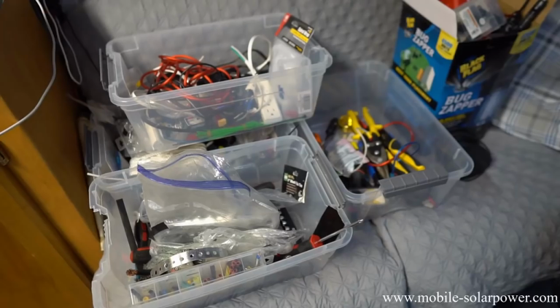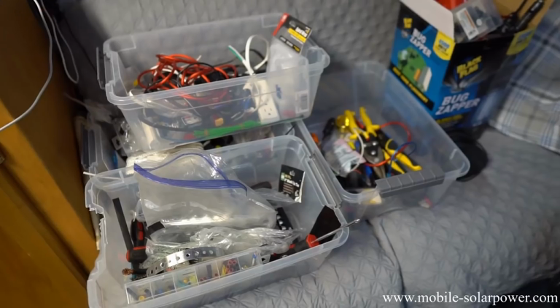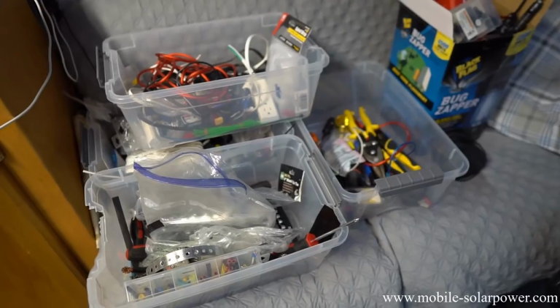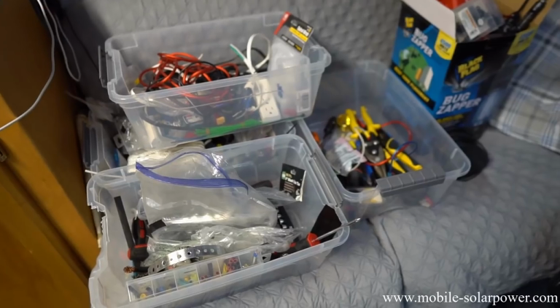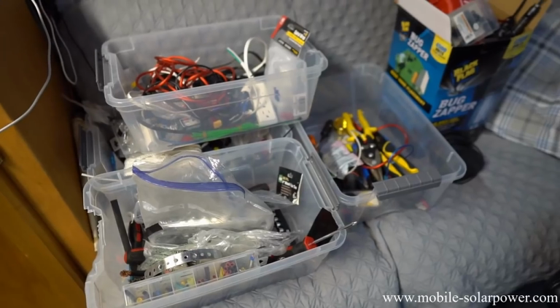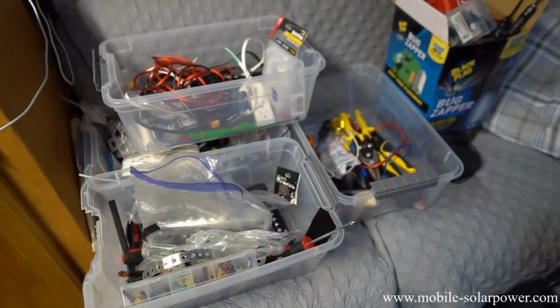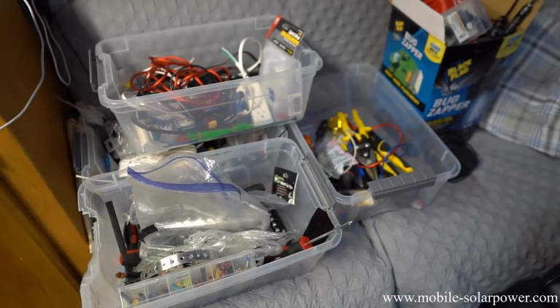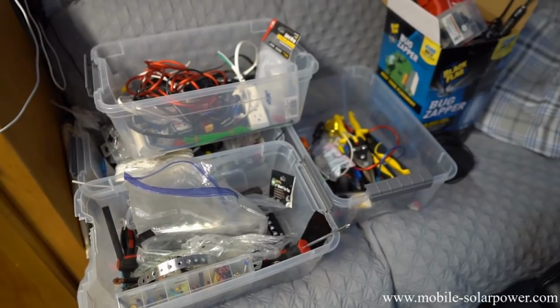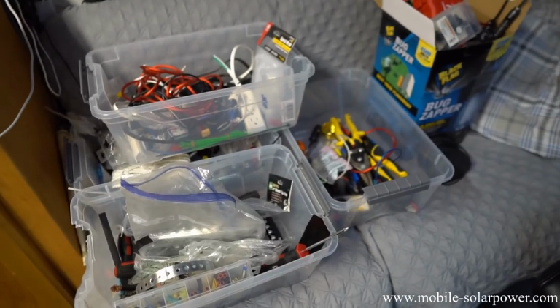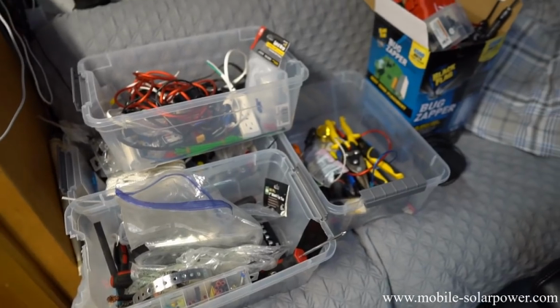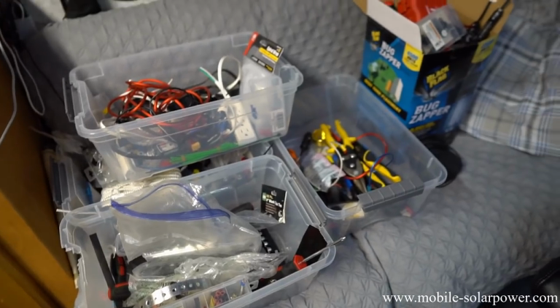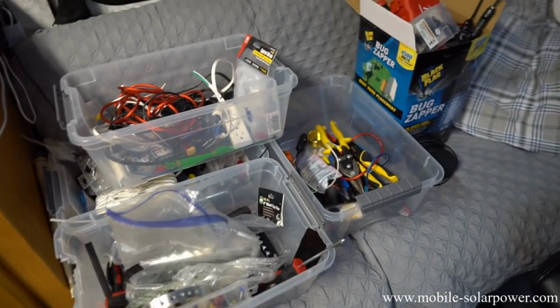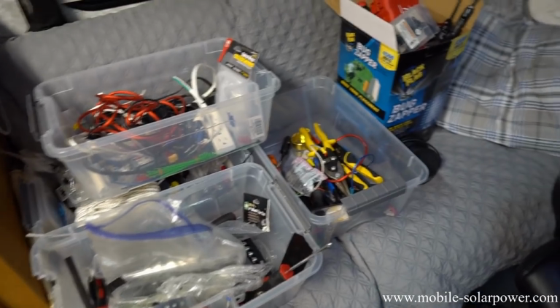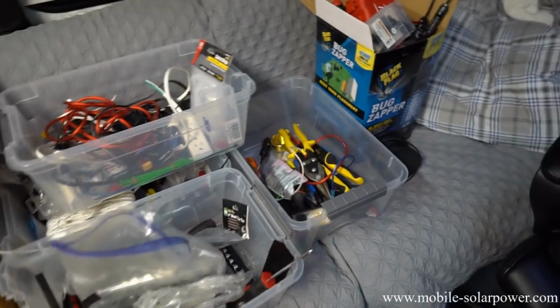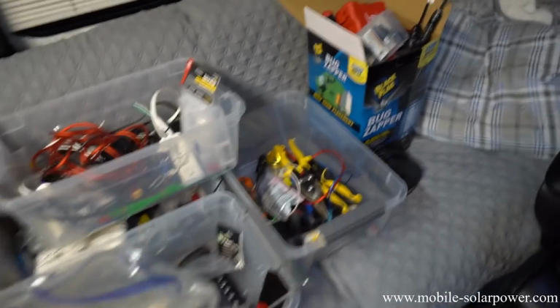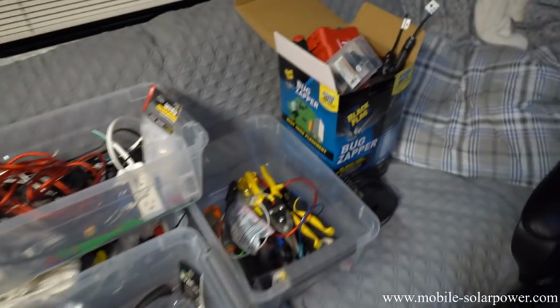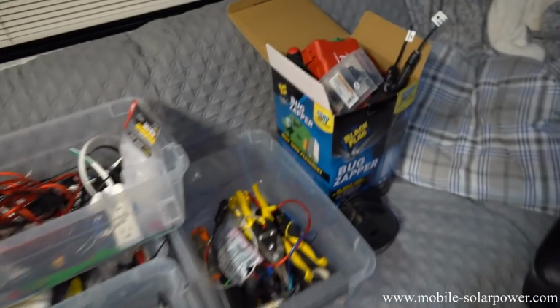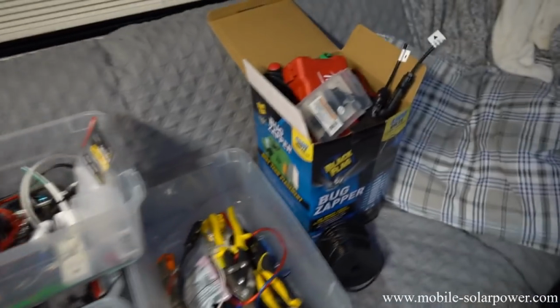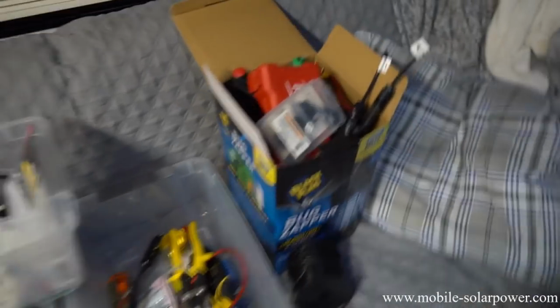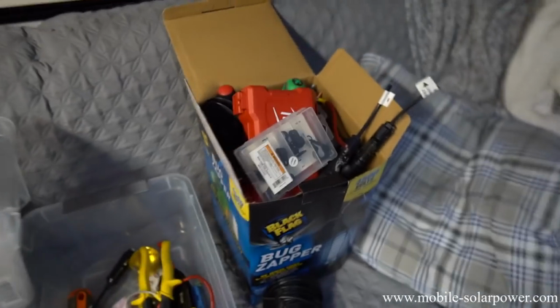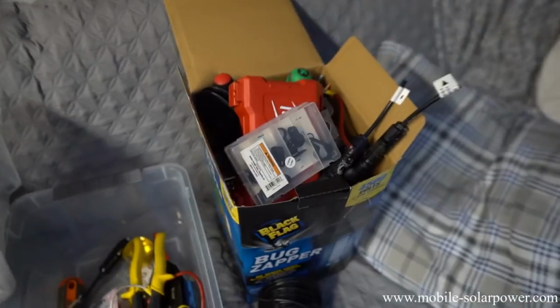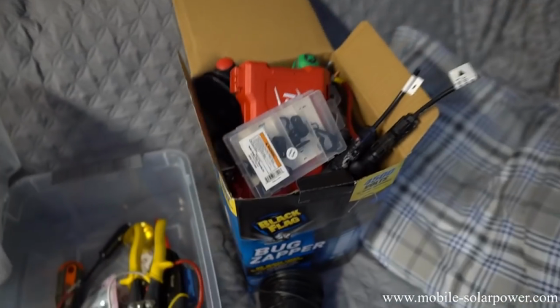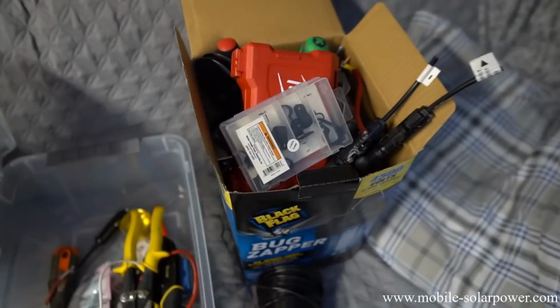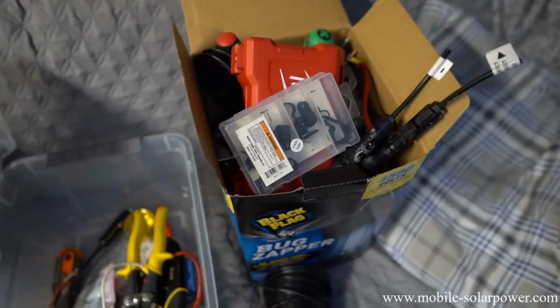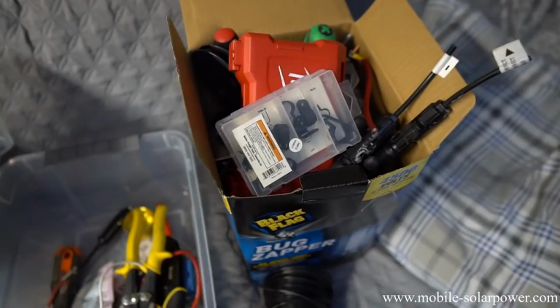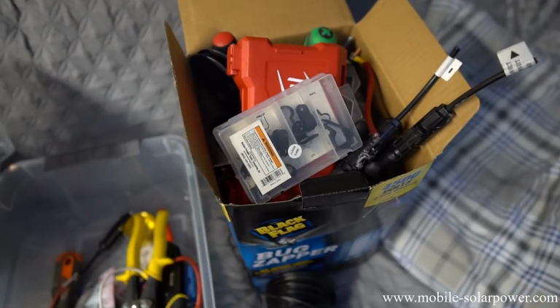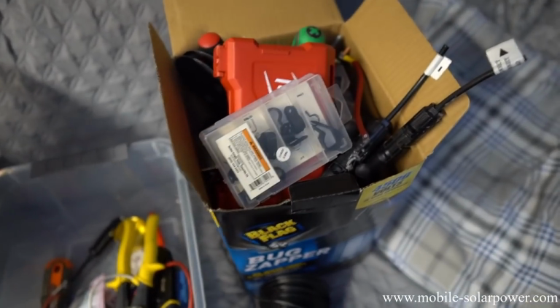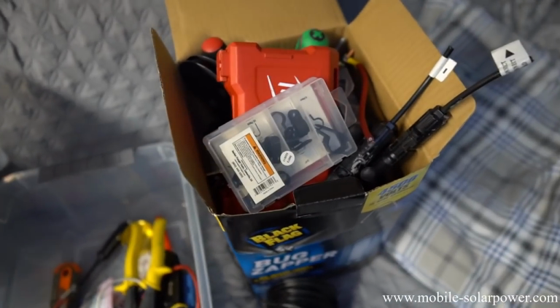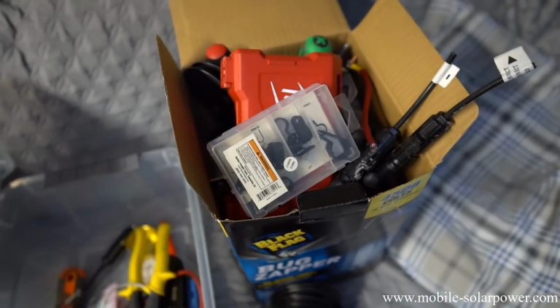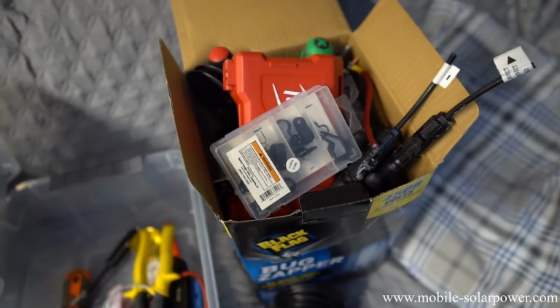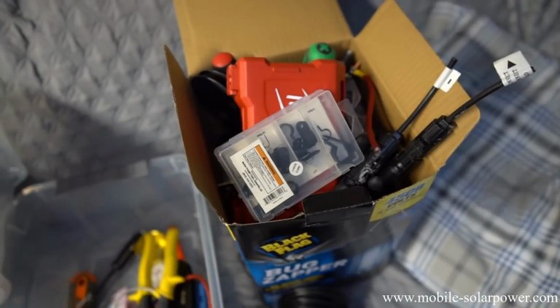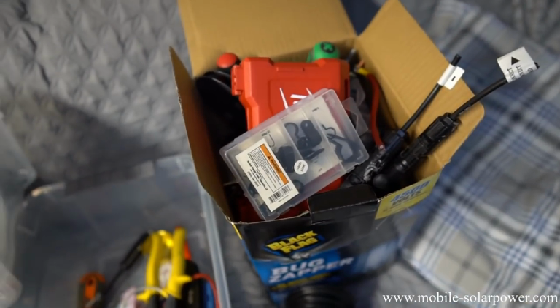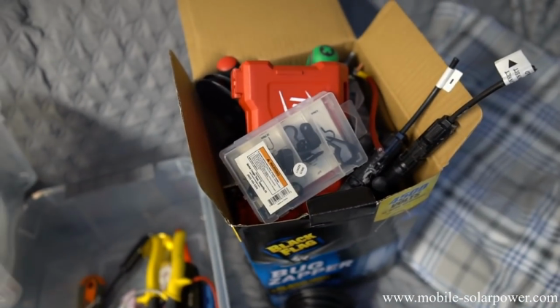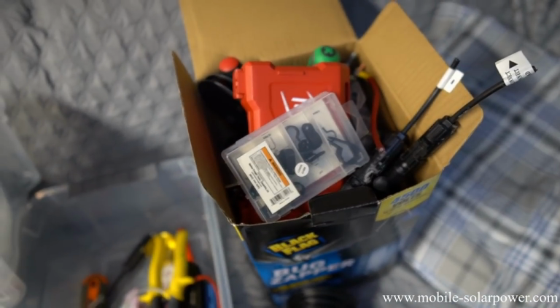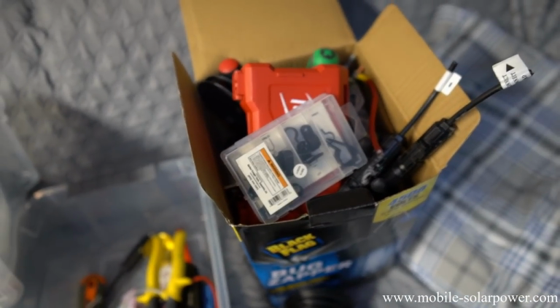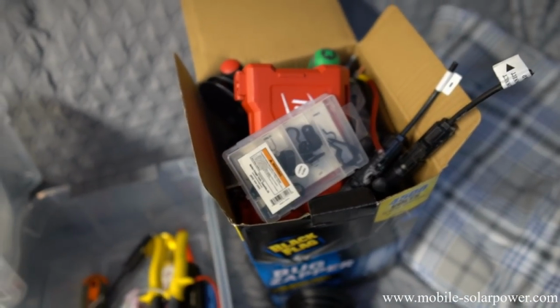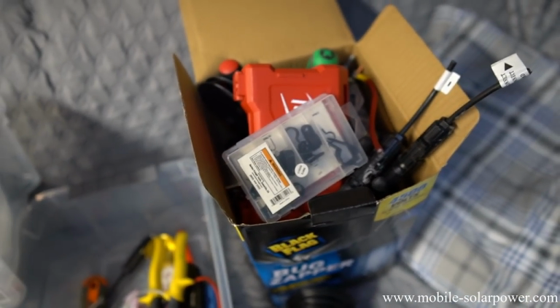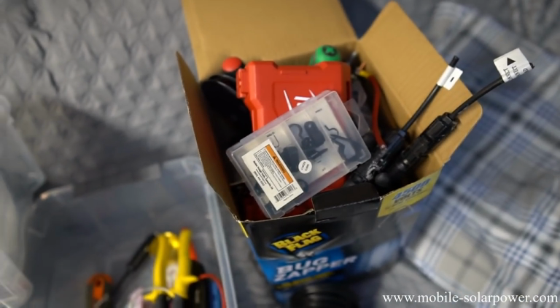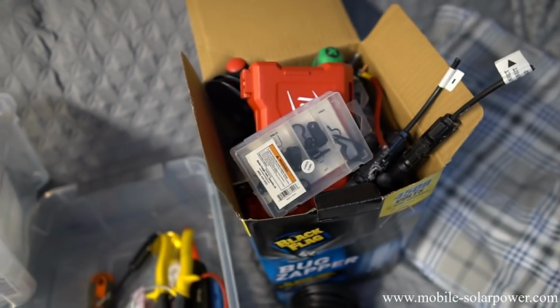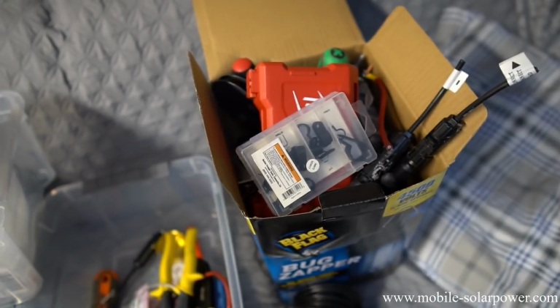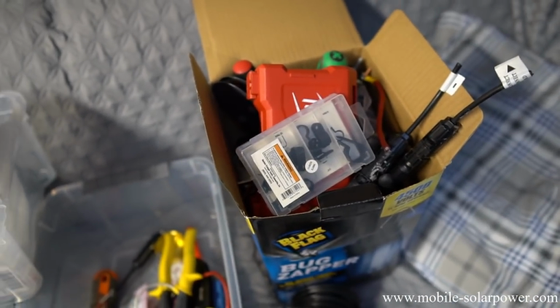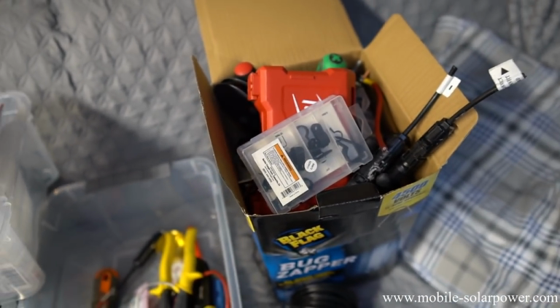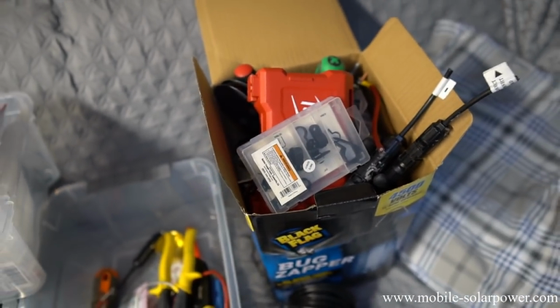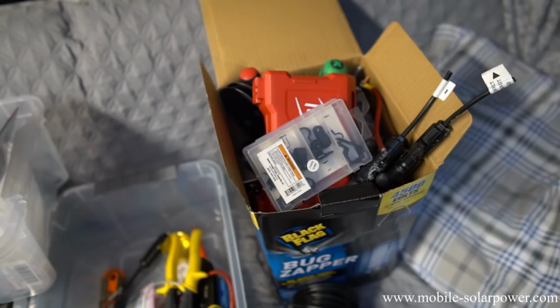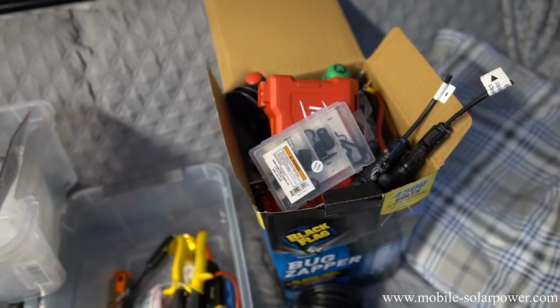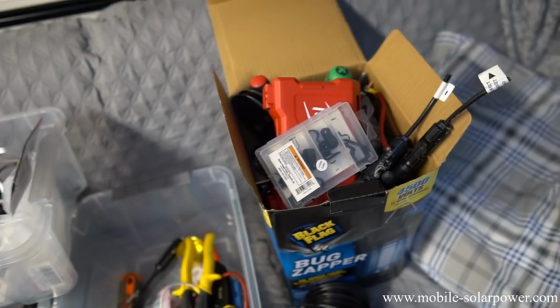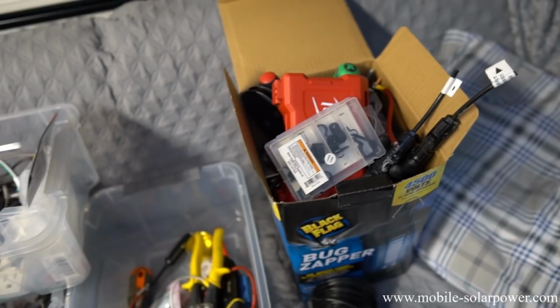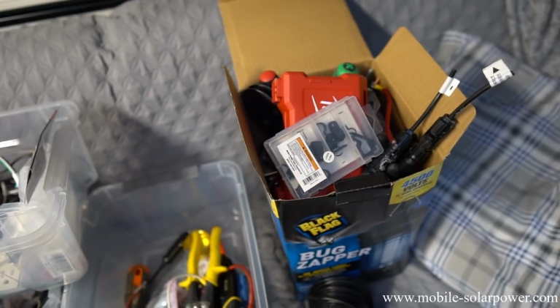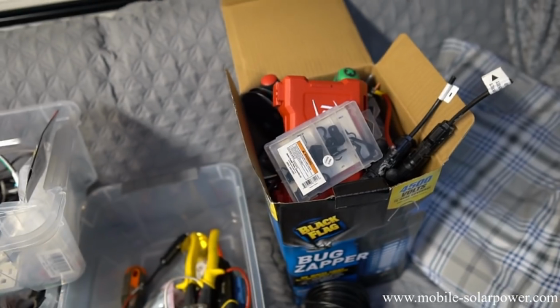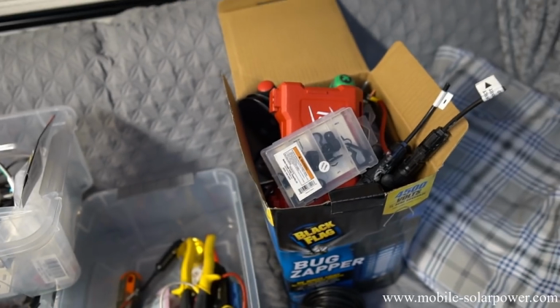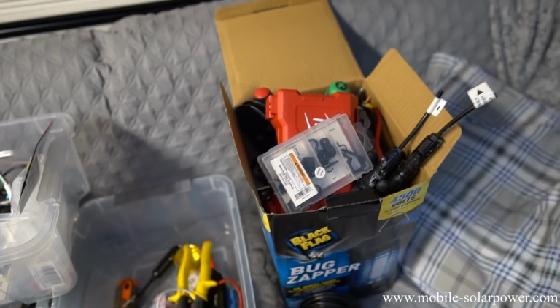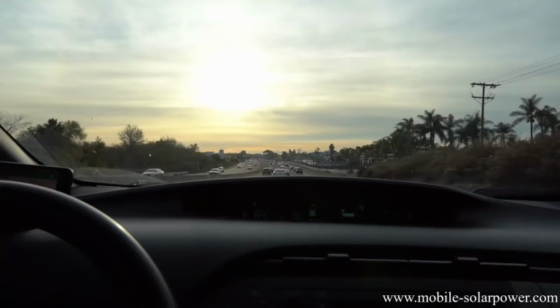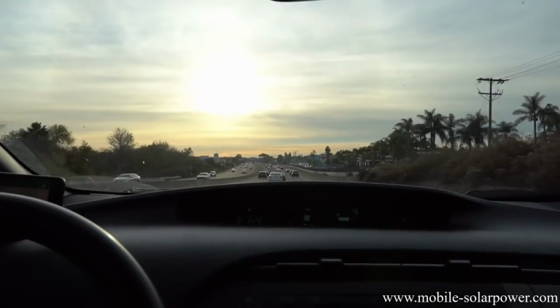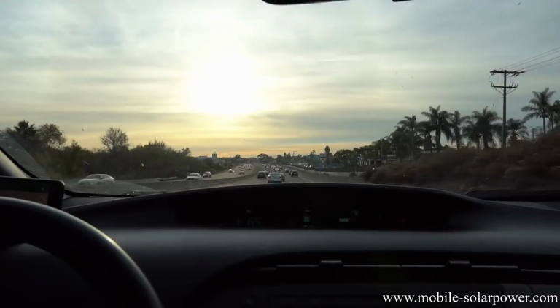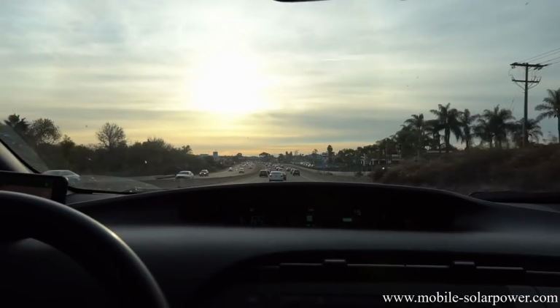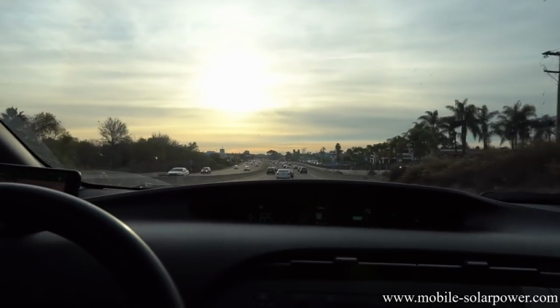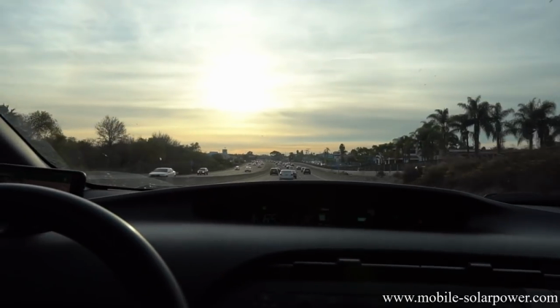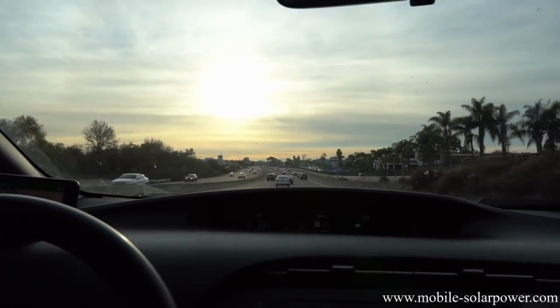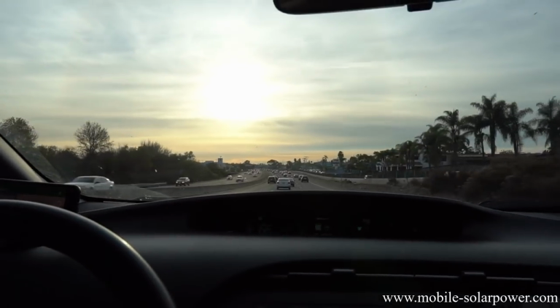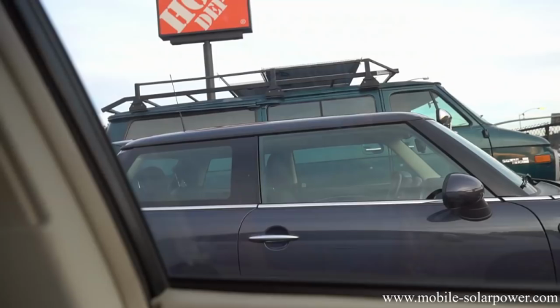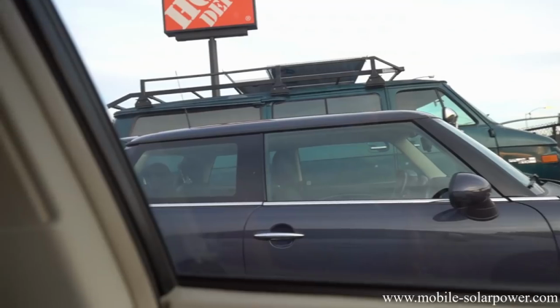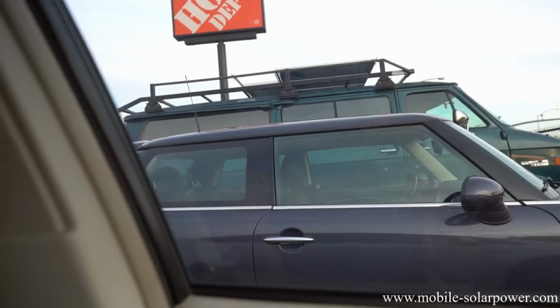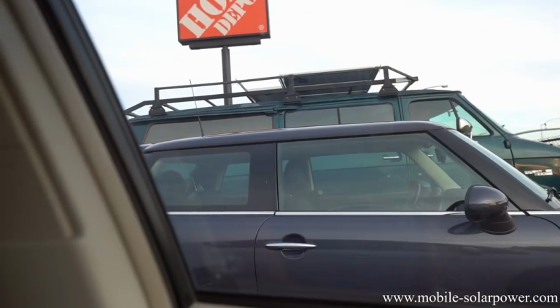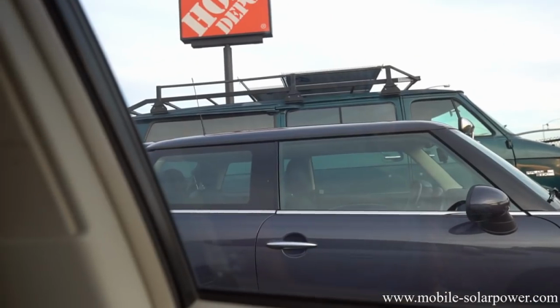I just went through all my tools and got my favorites. I'm going to help my friend out with building his solar power system. Check it out.